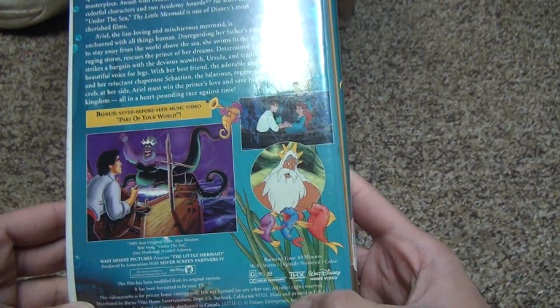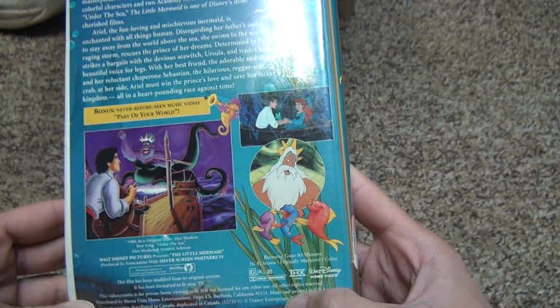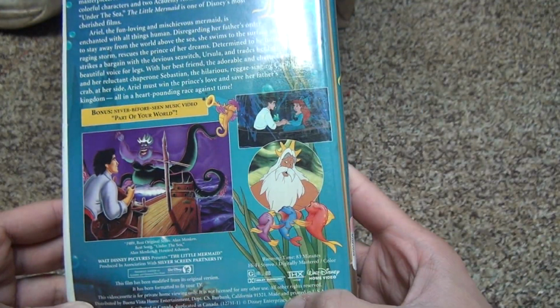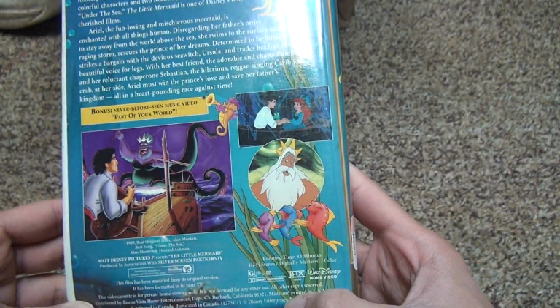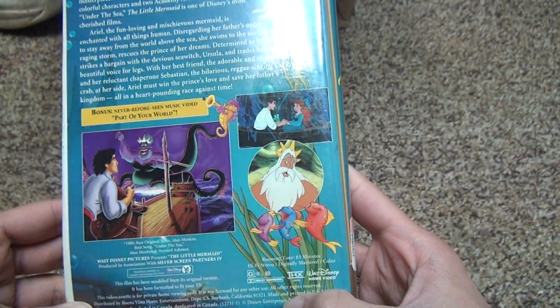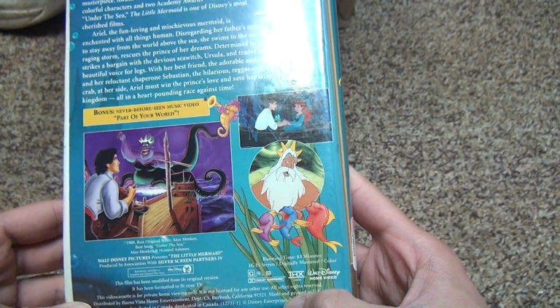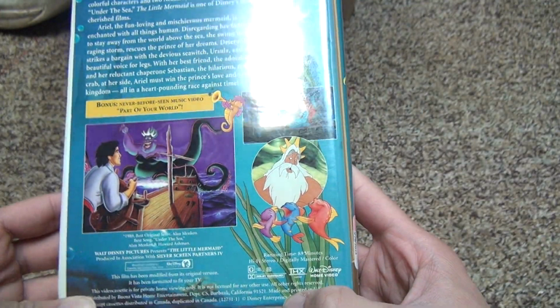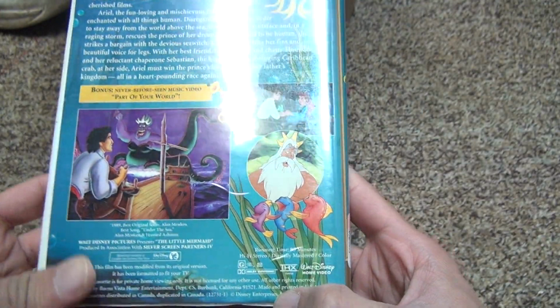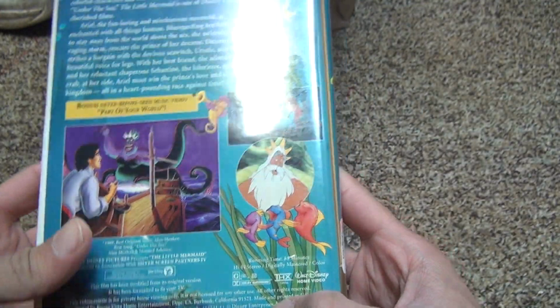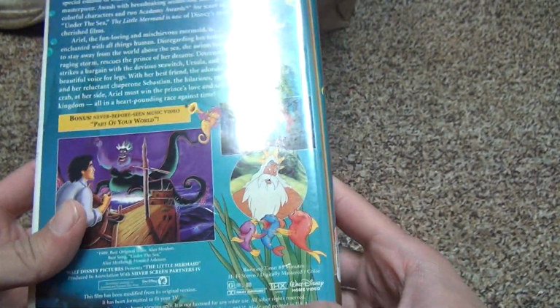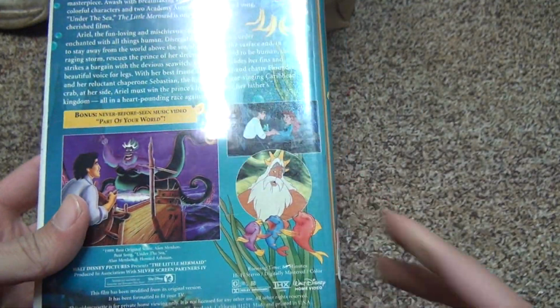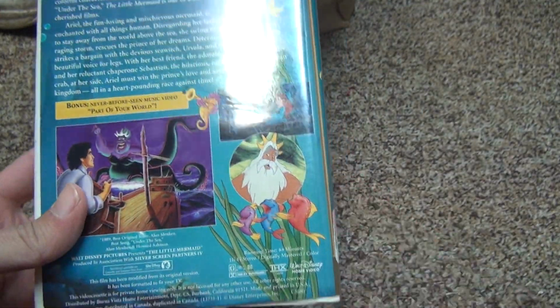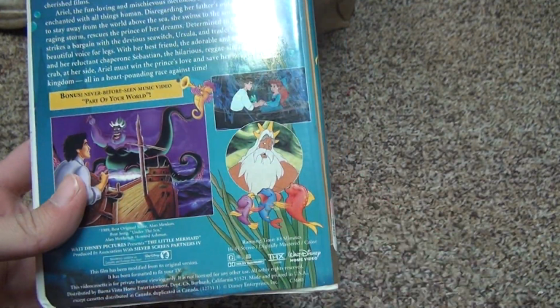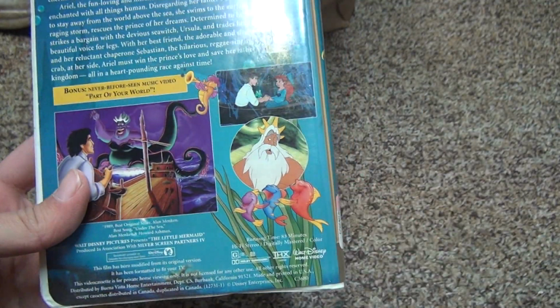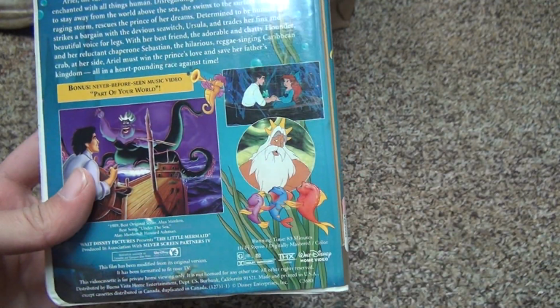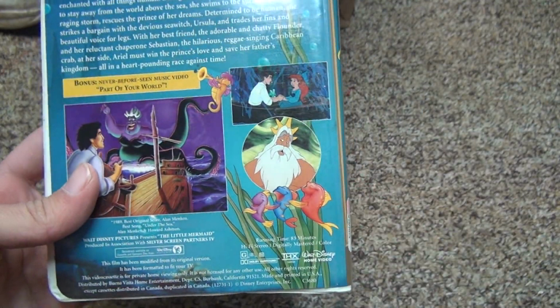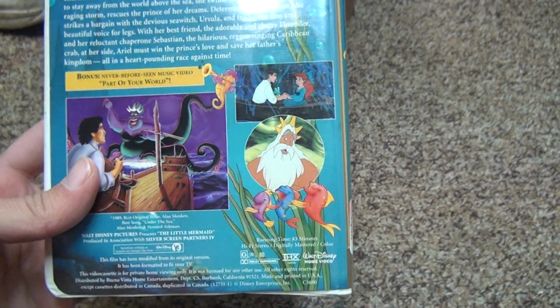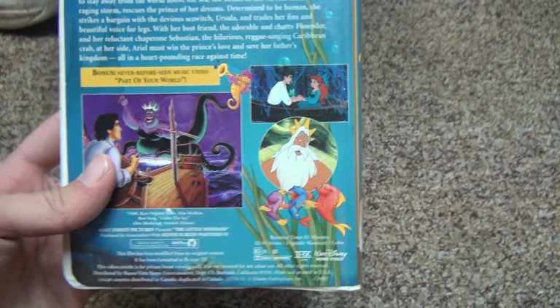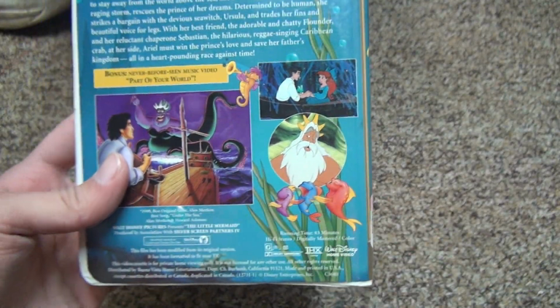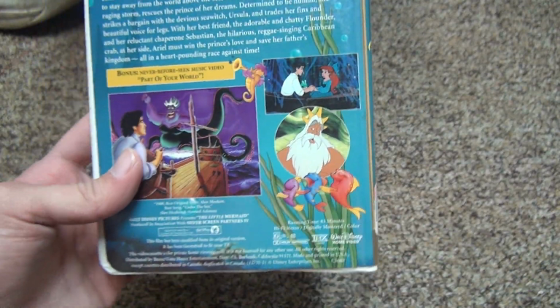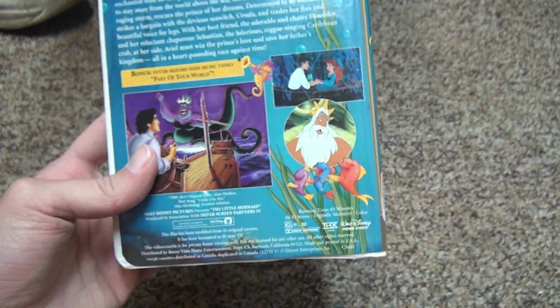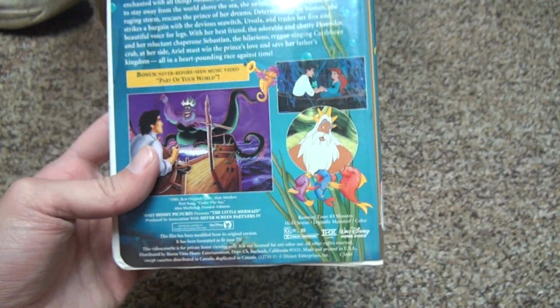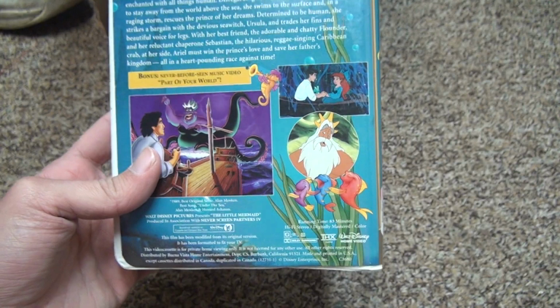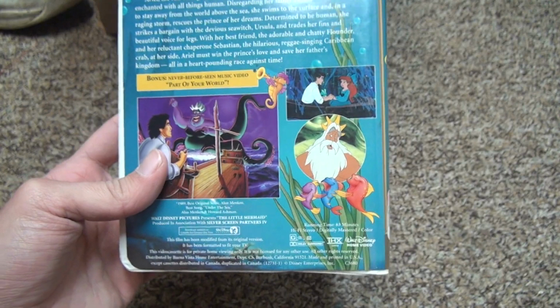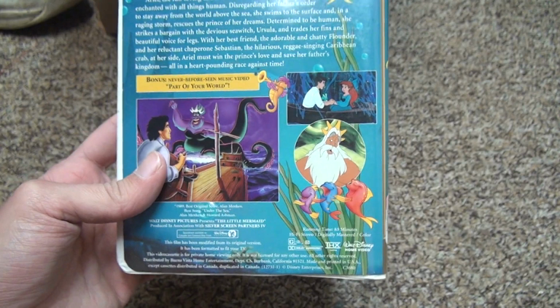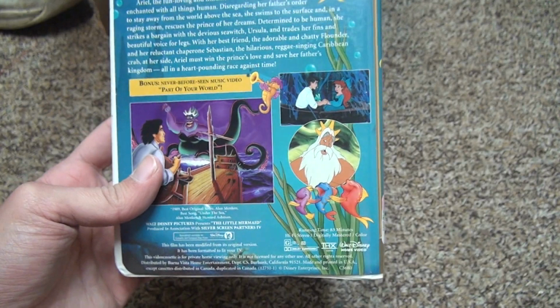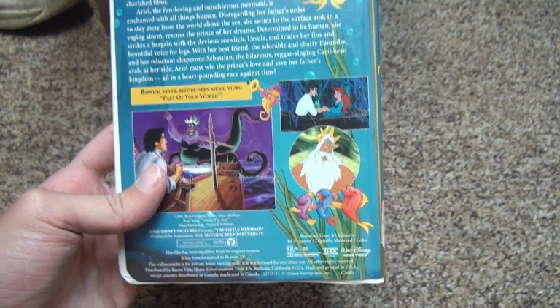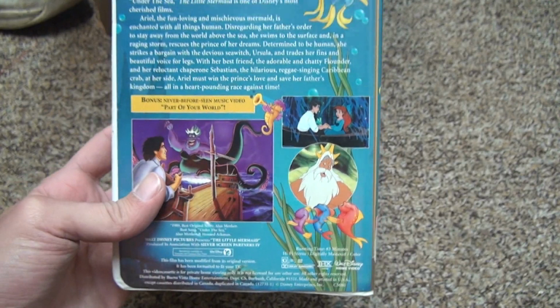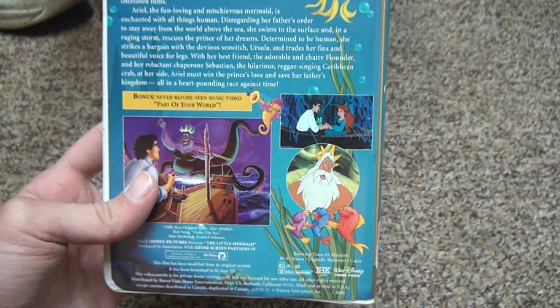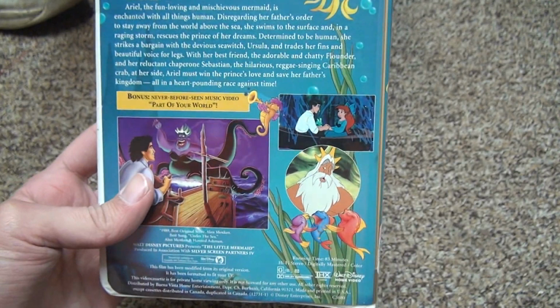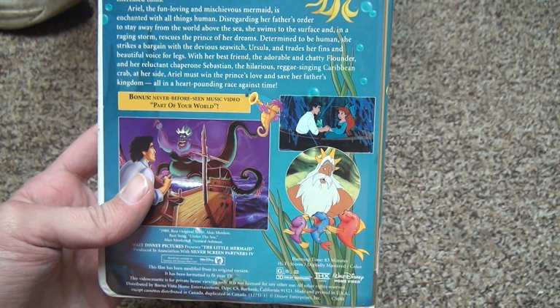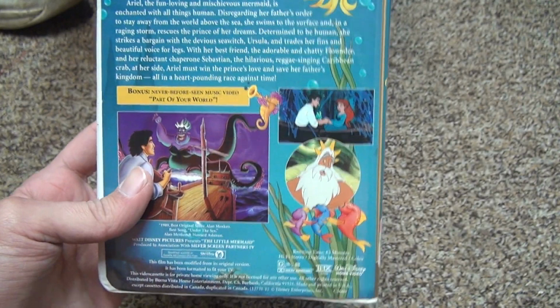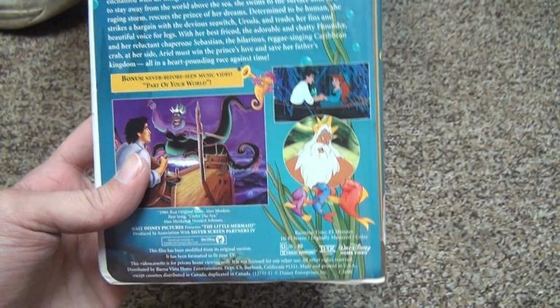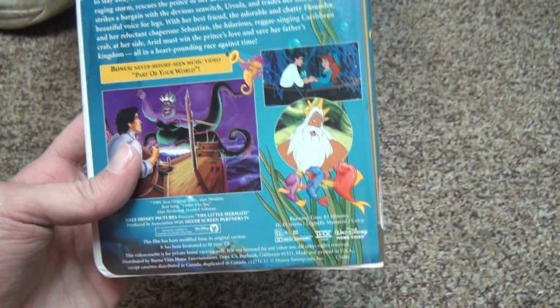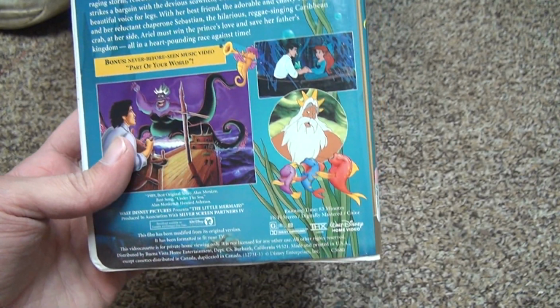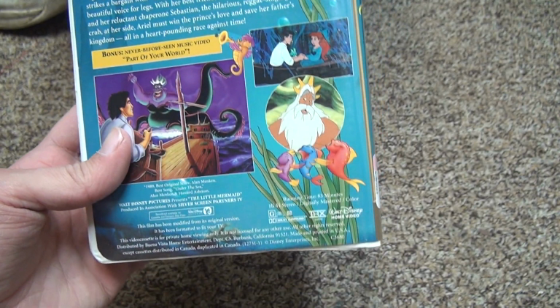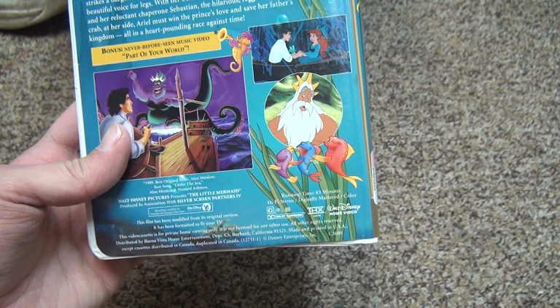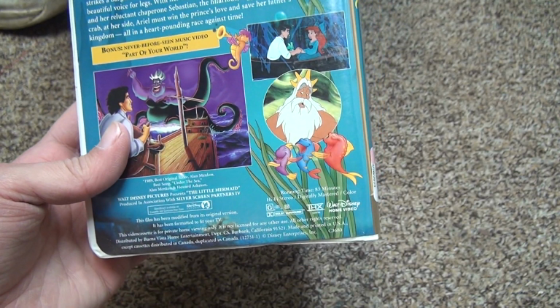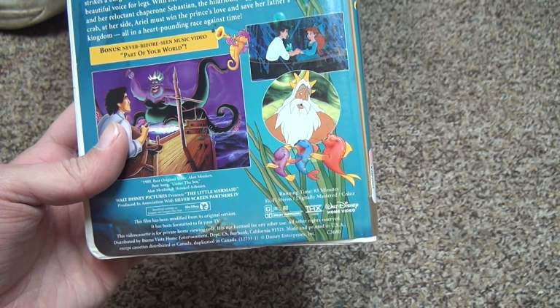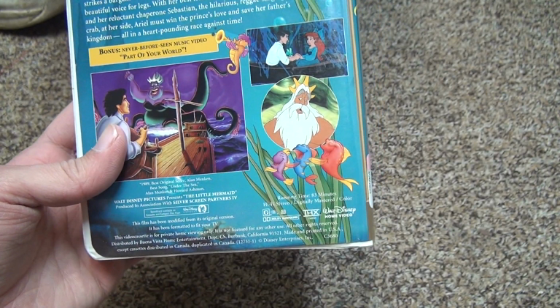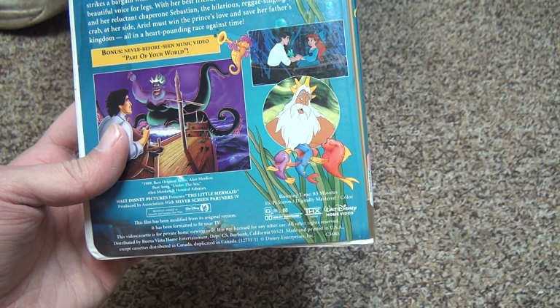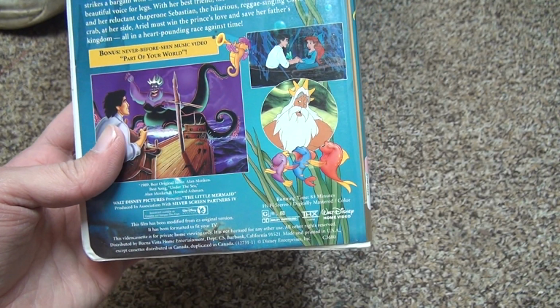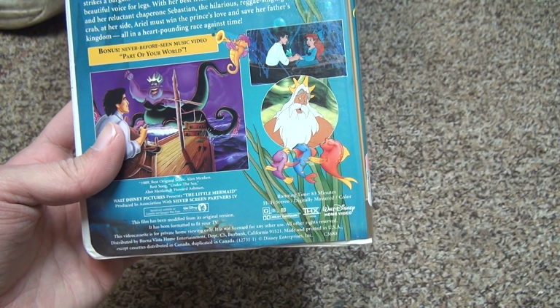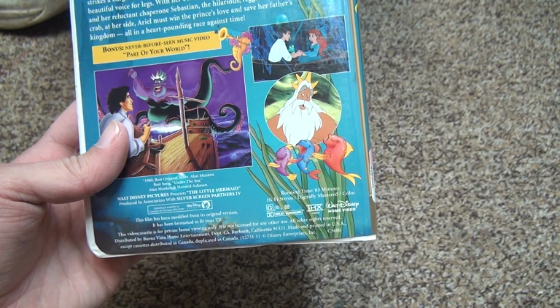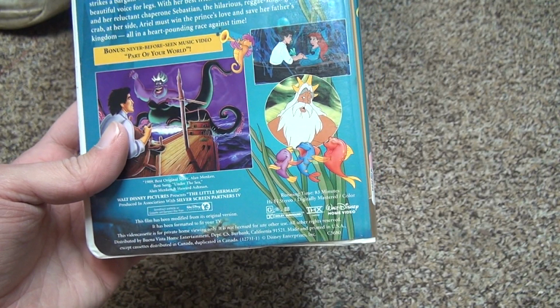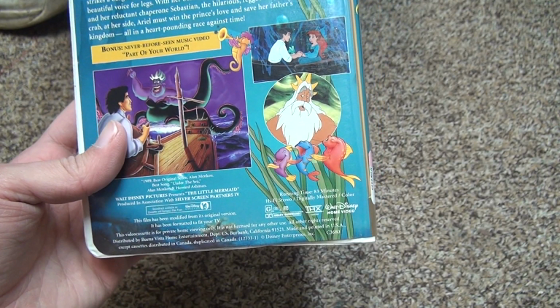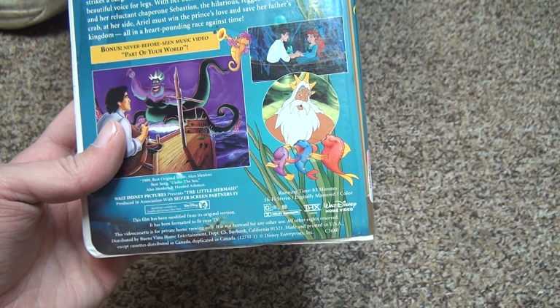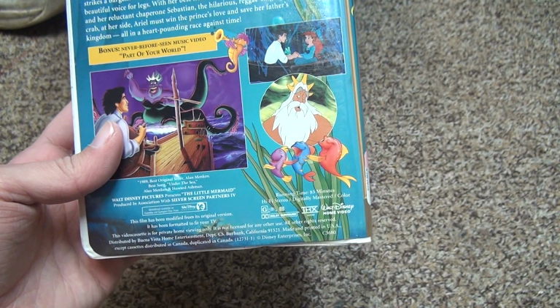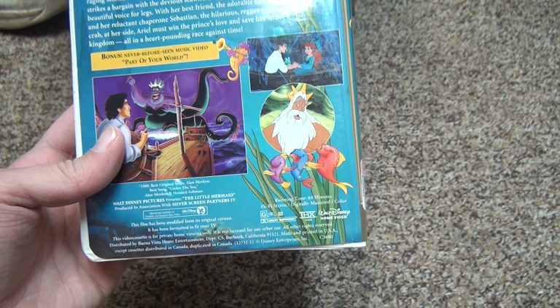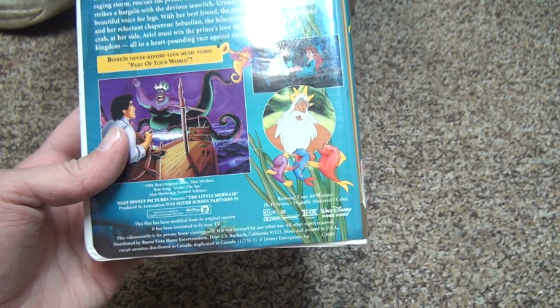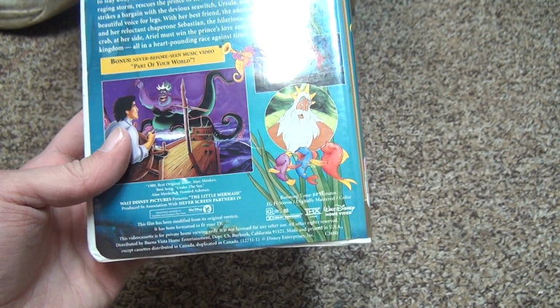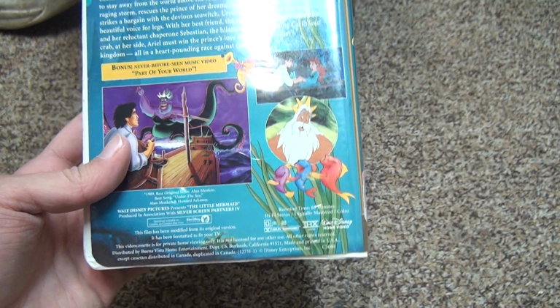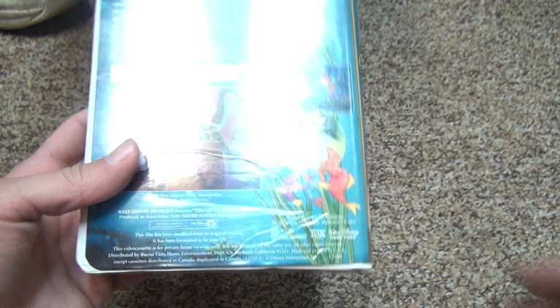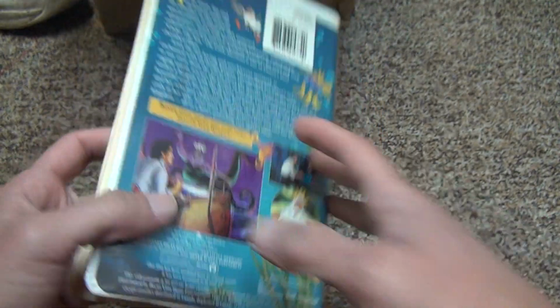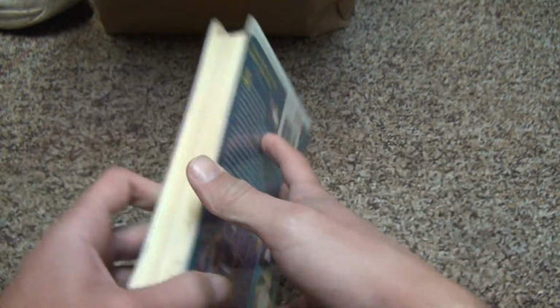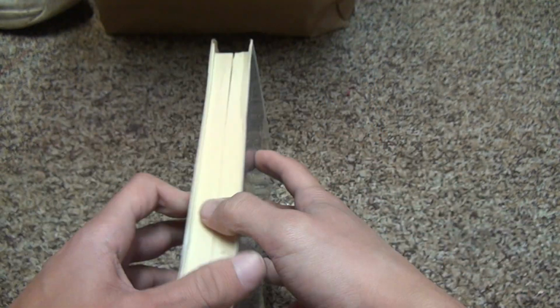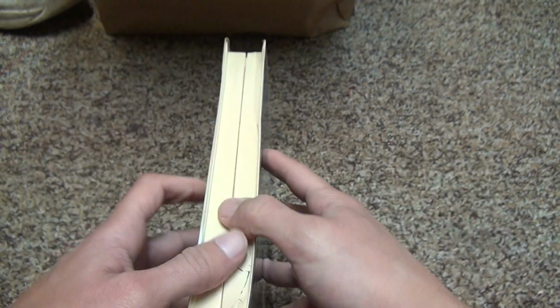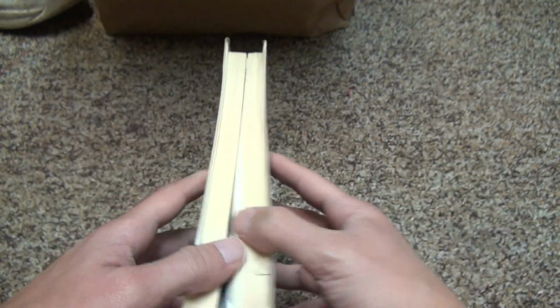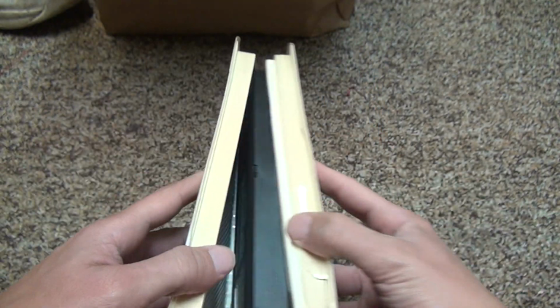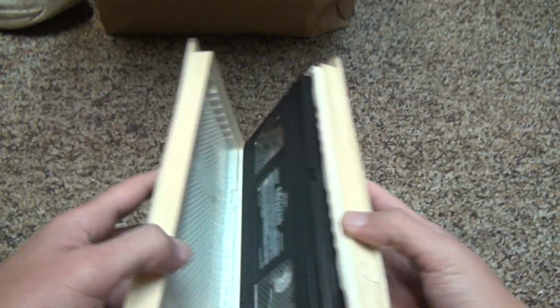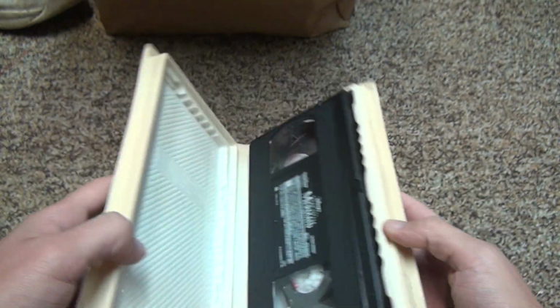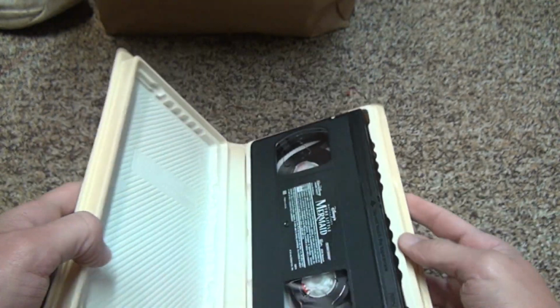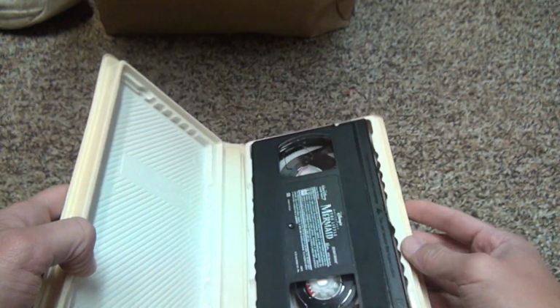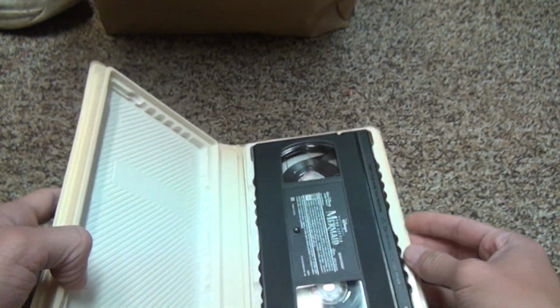Every Disney movie is like 88 minutes for these animated features and stuff. So 83 minutes for this one, rated G — open it up.